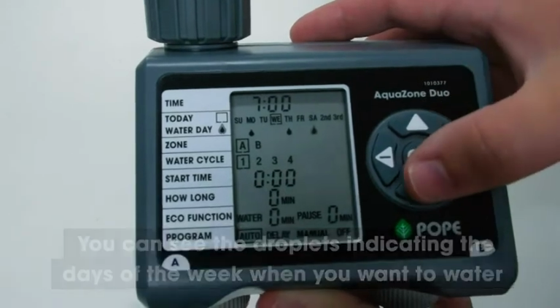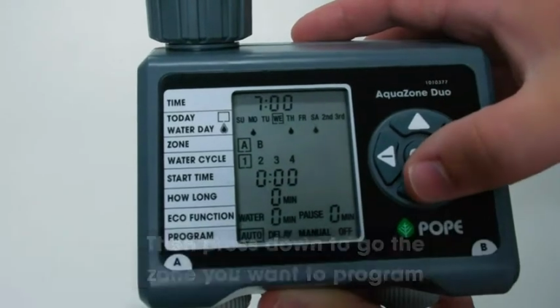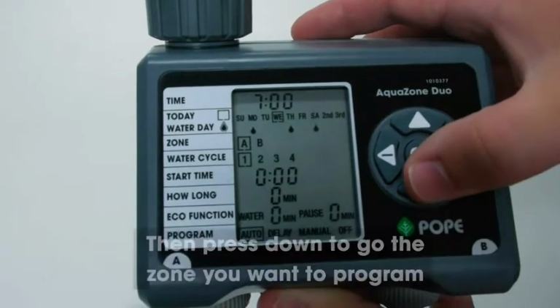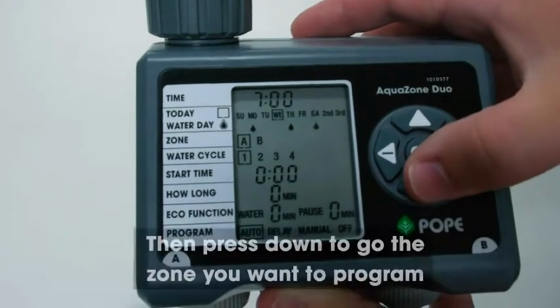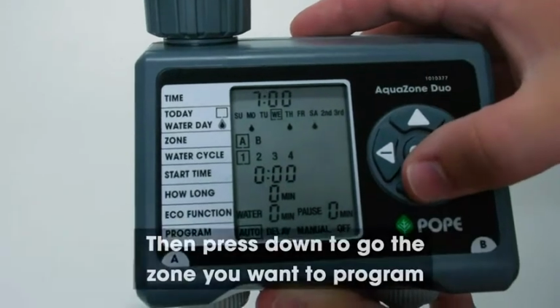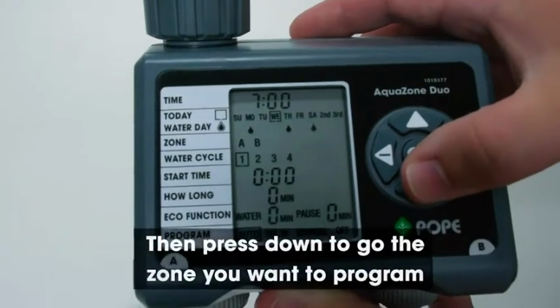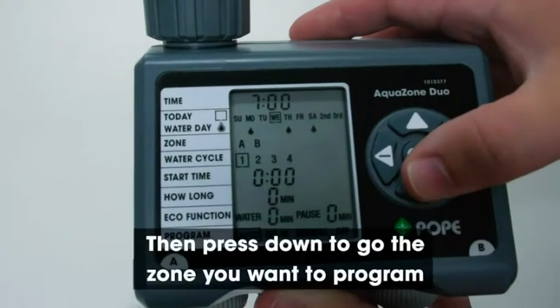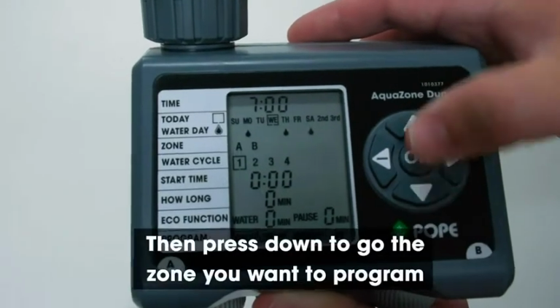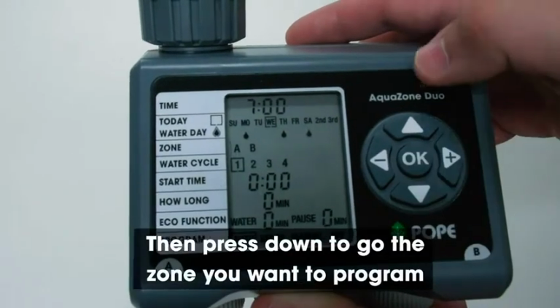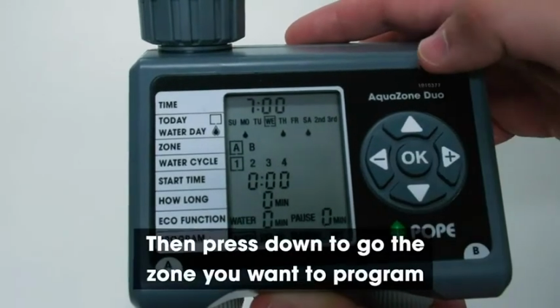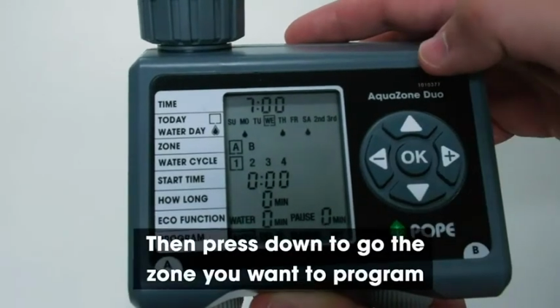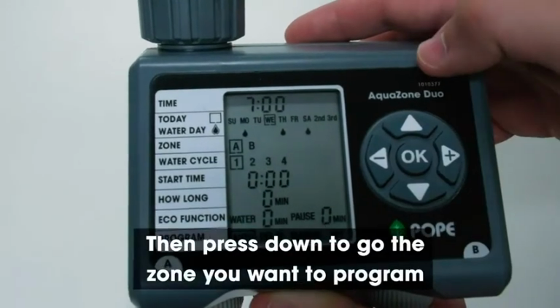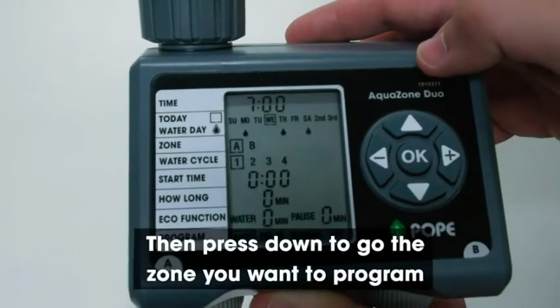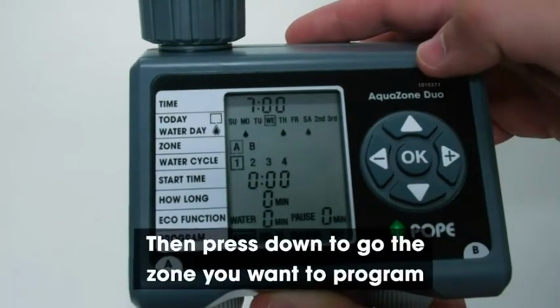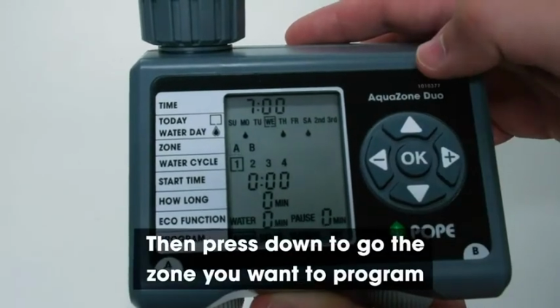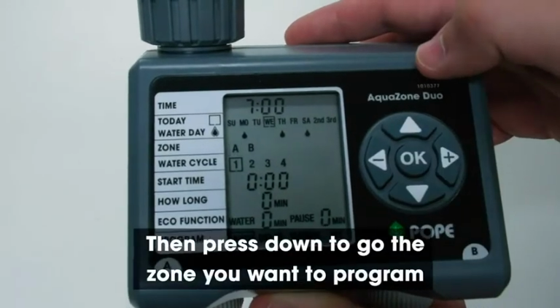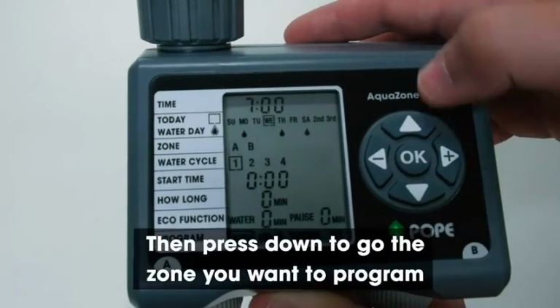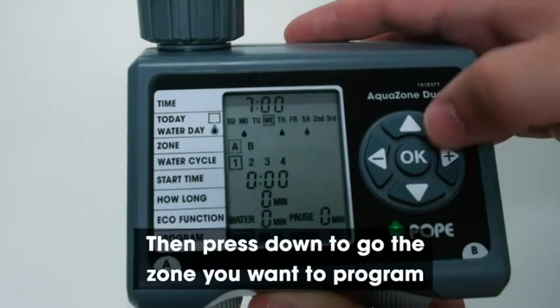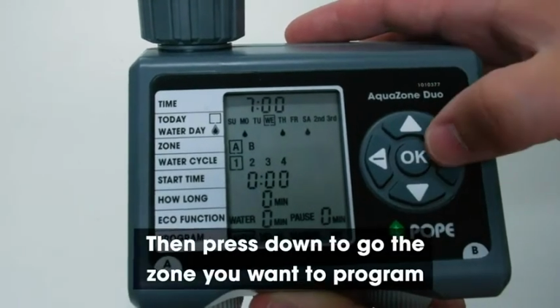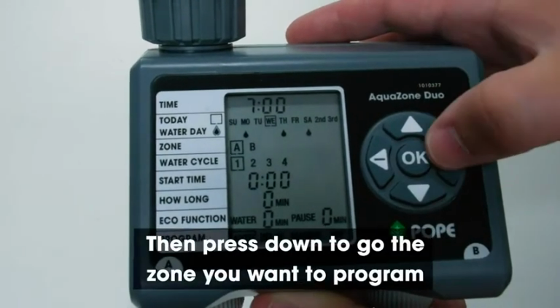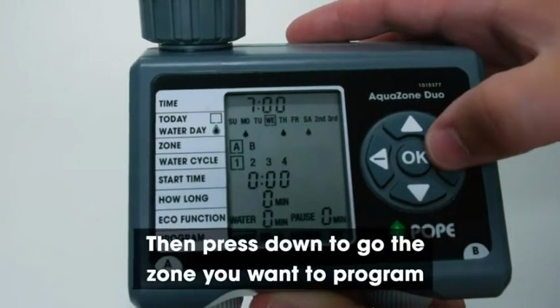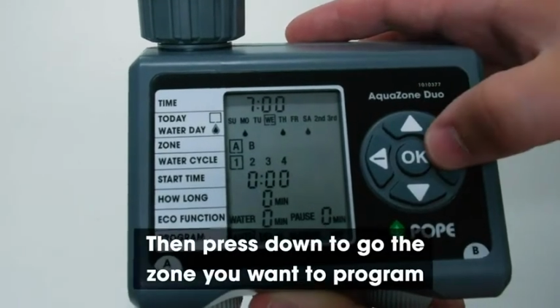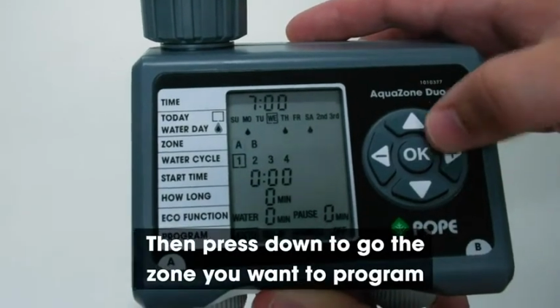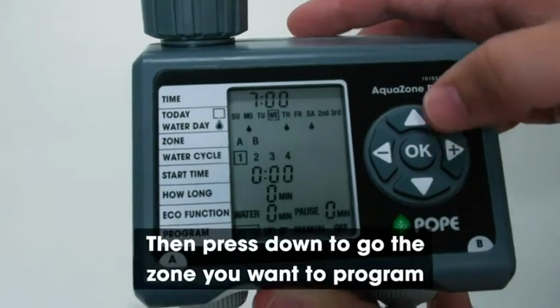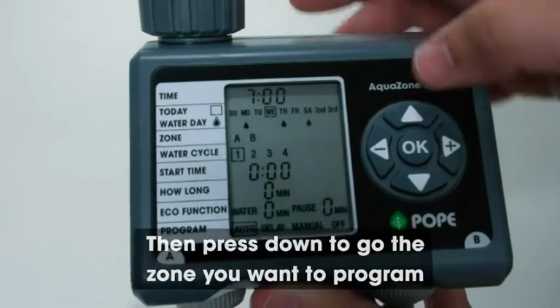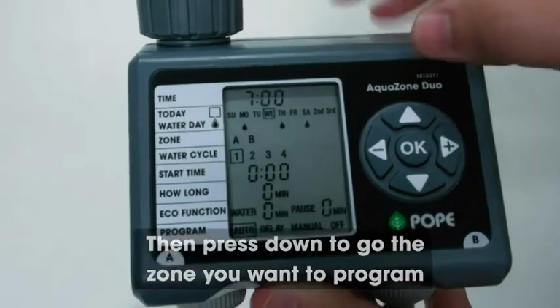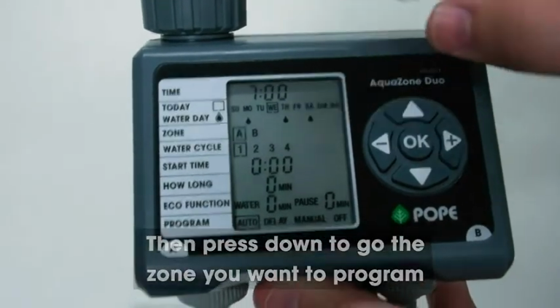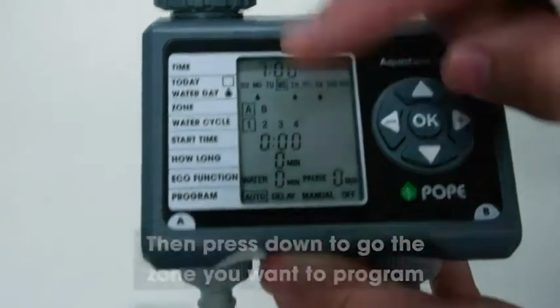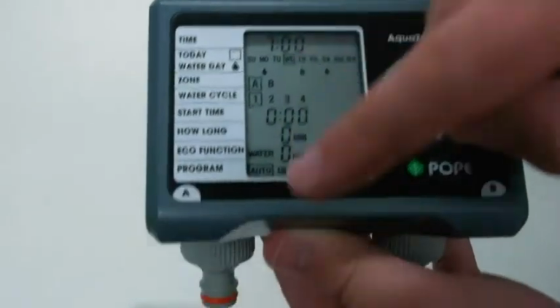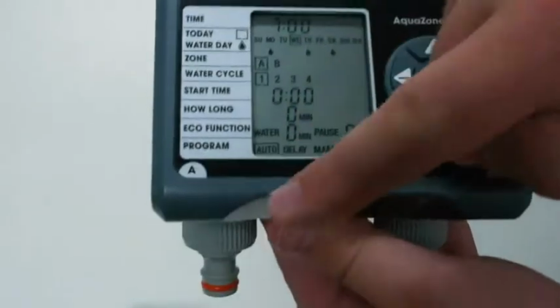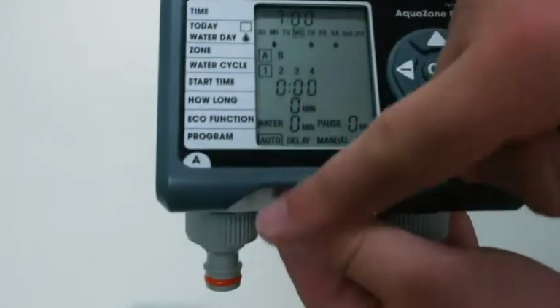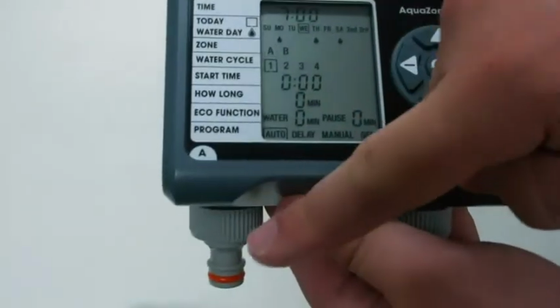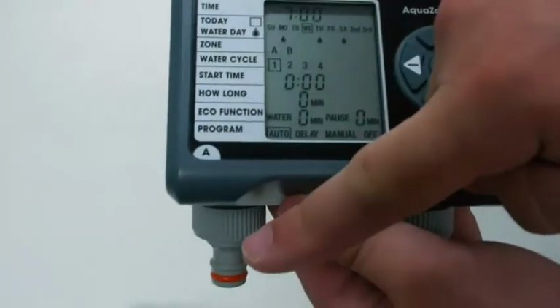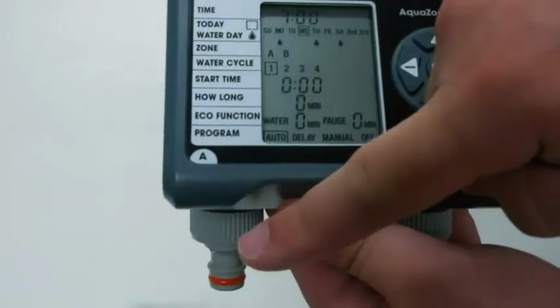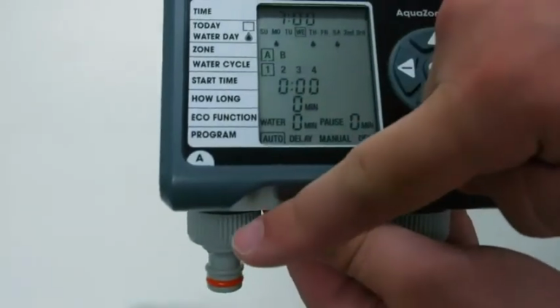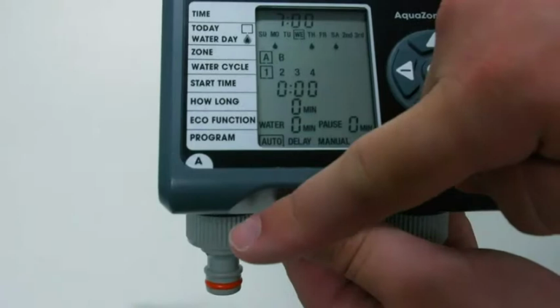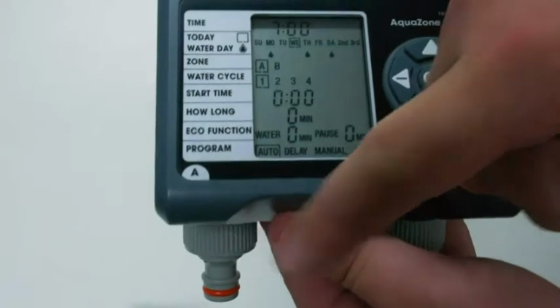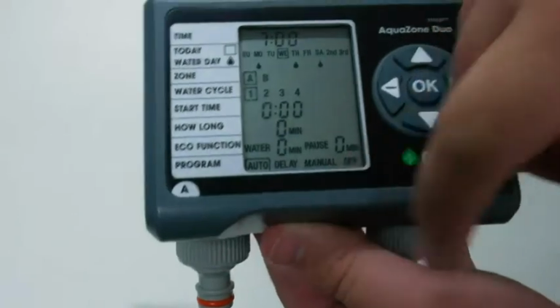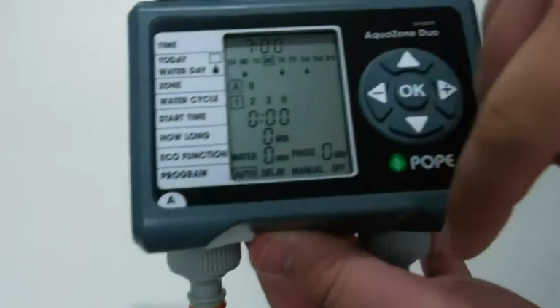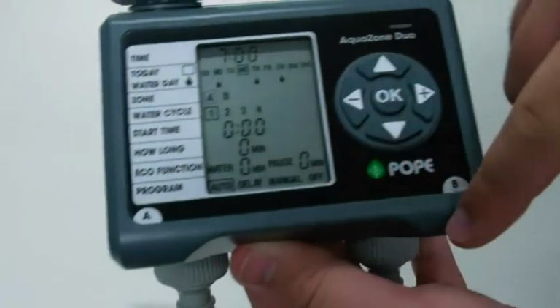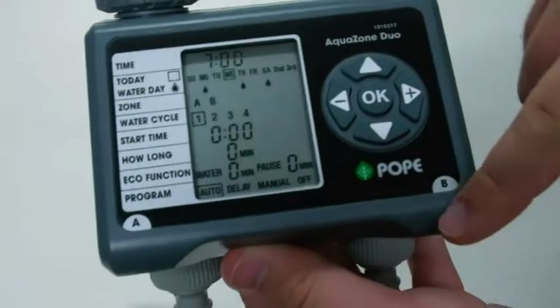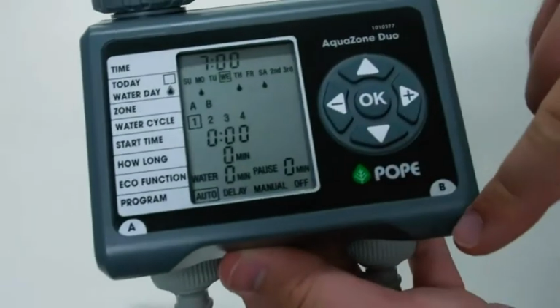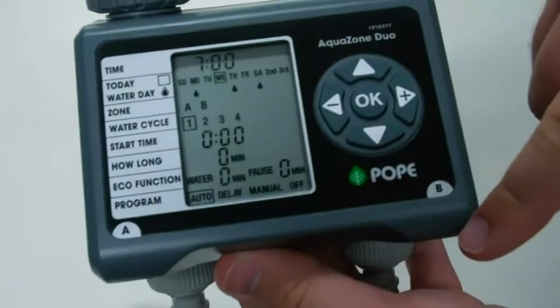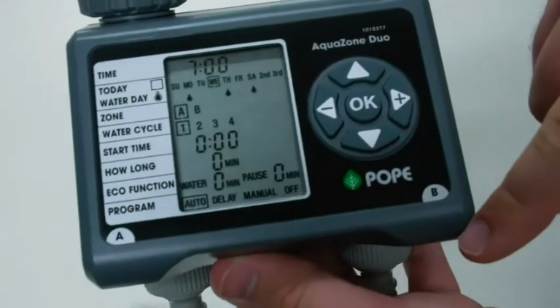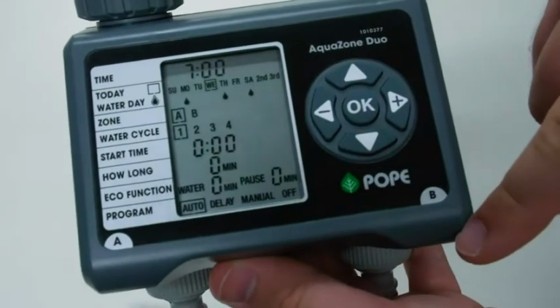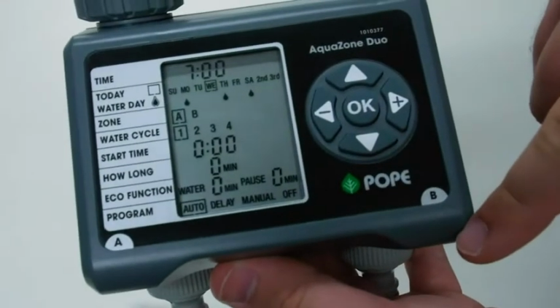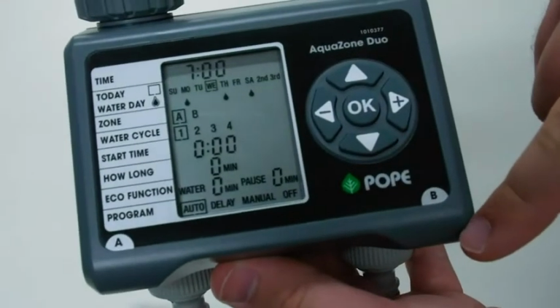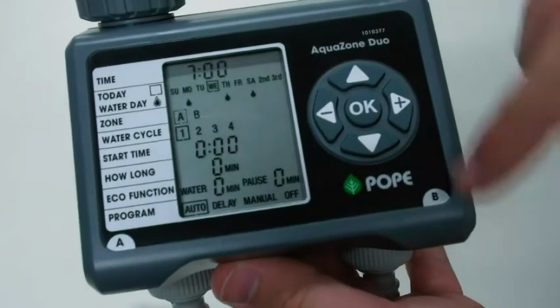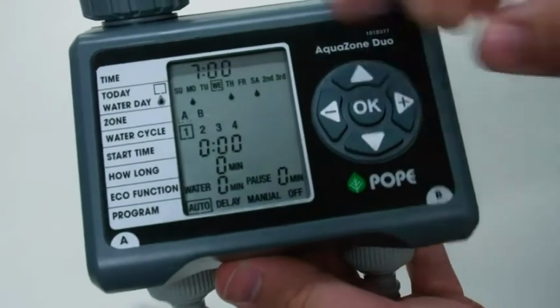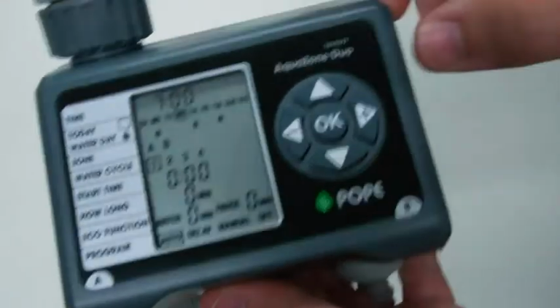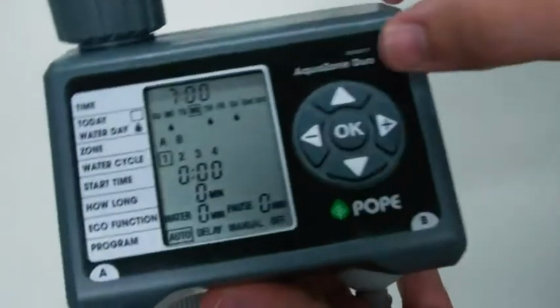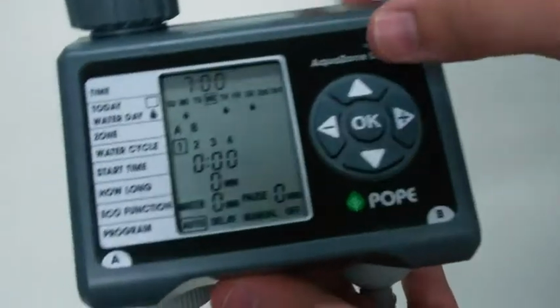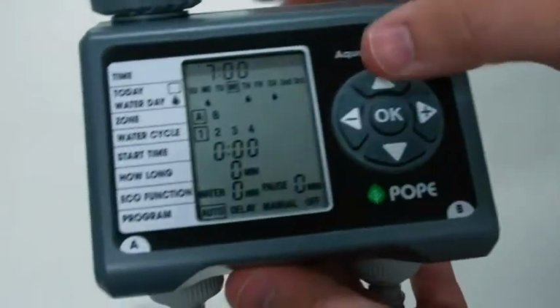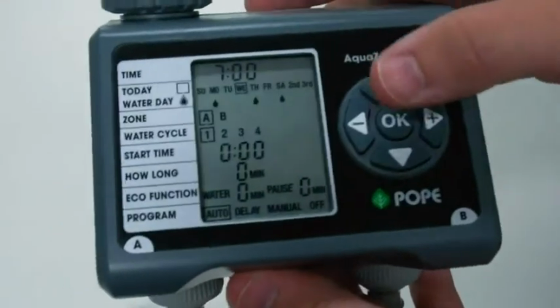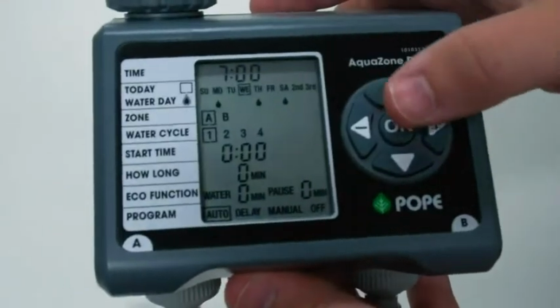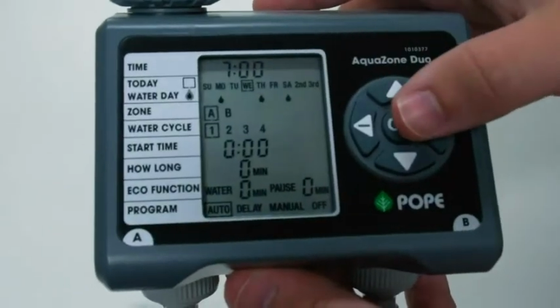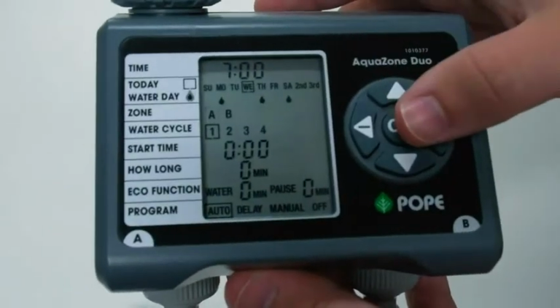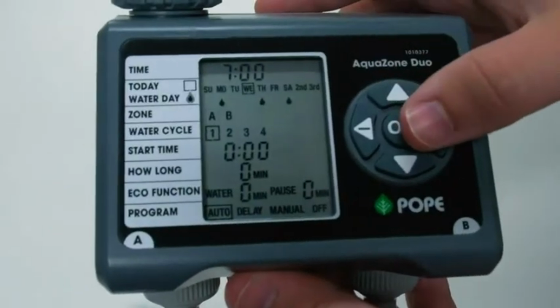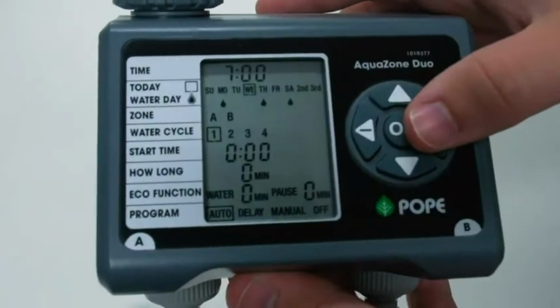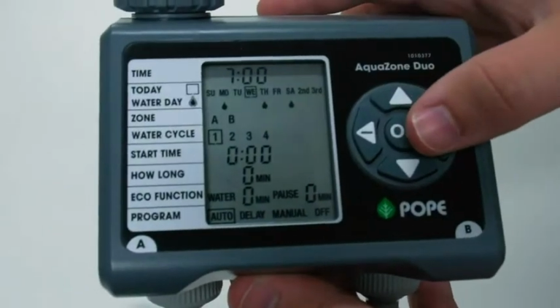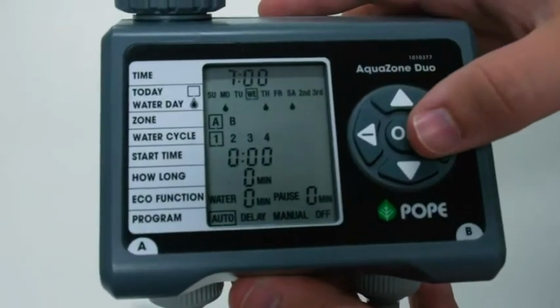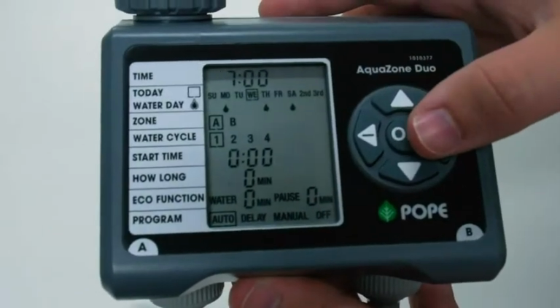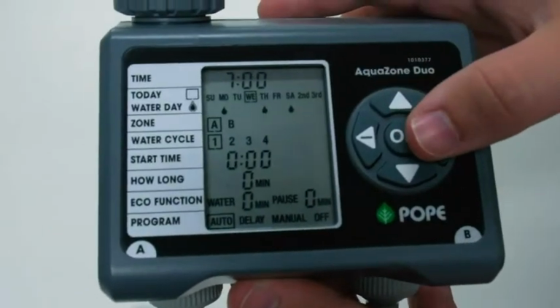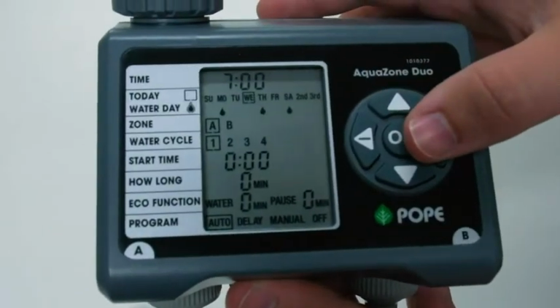Then press down to go to the zone you want to program. Zone A is that one — left outlet. Zone B is that one — right outlet.